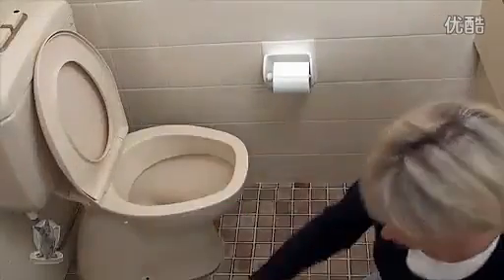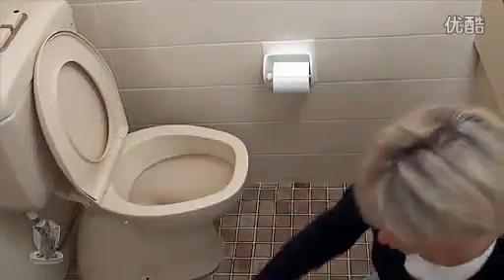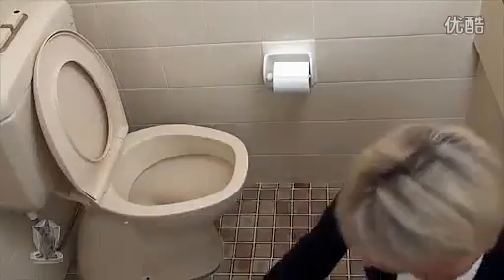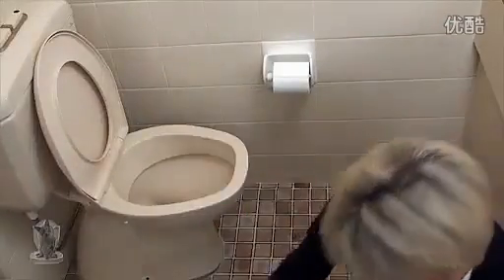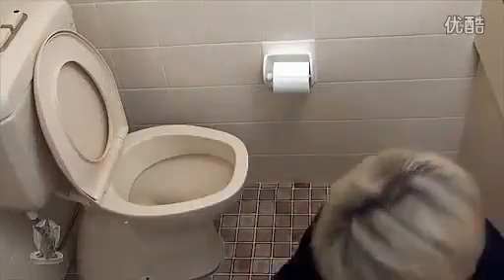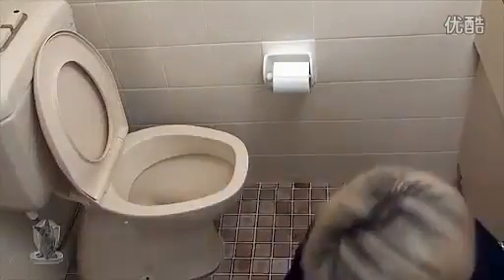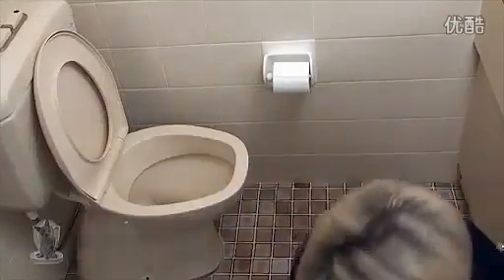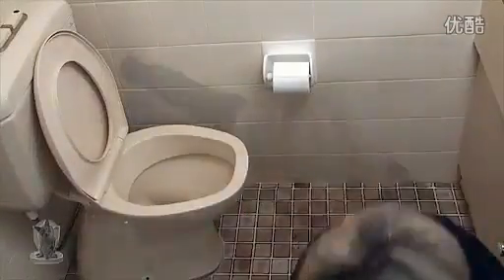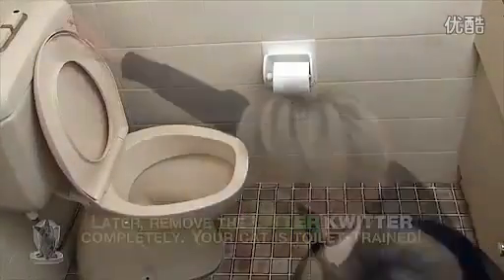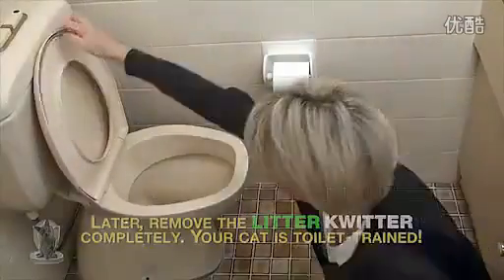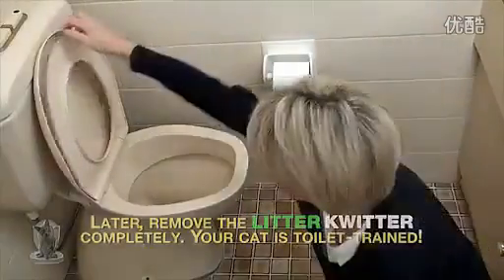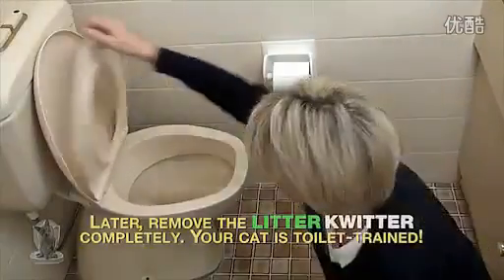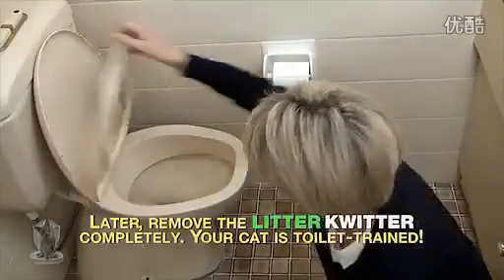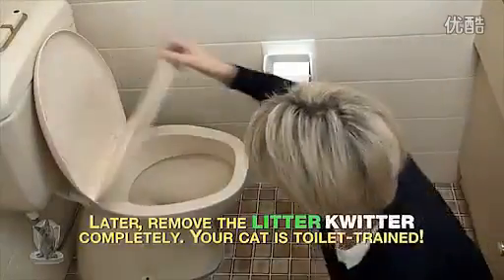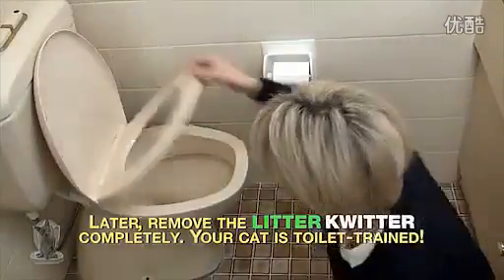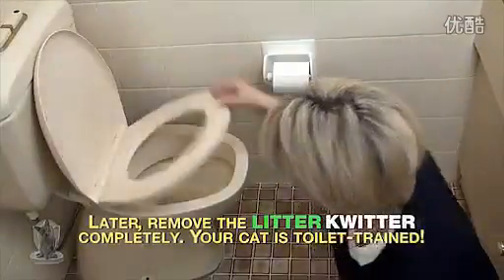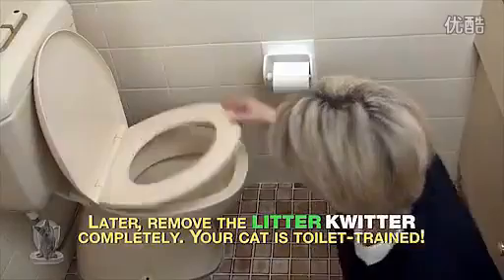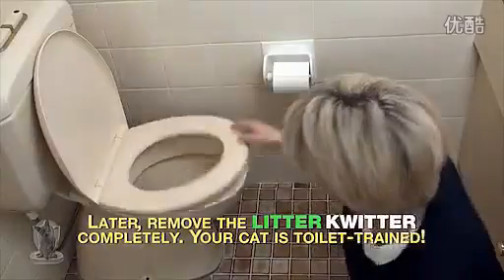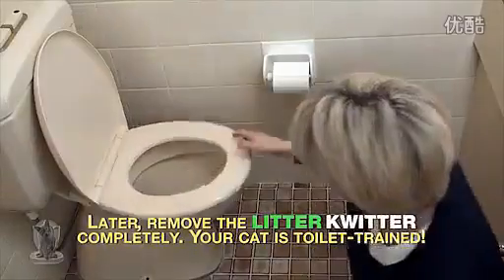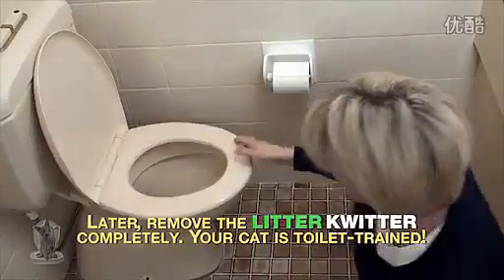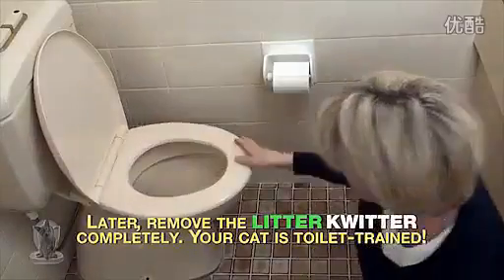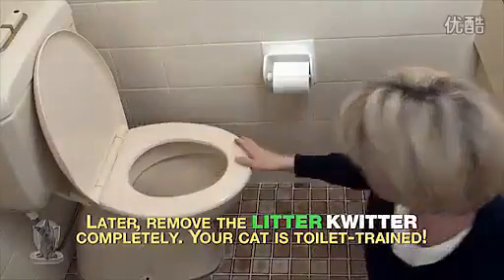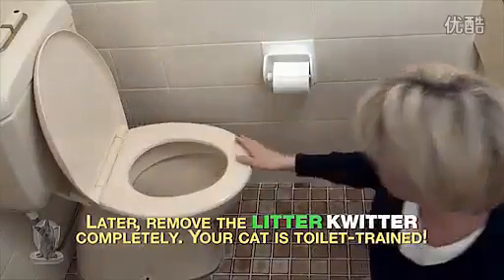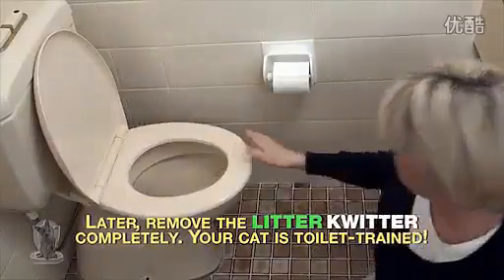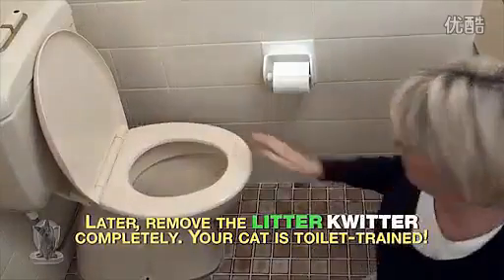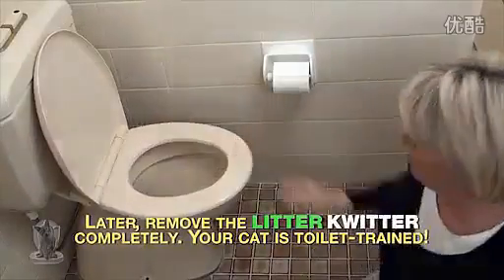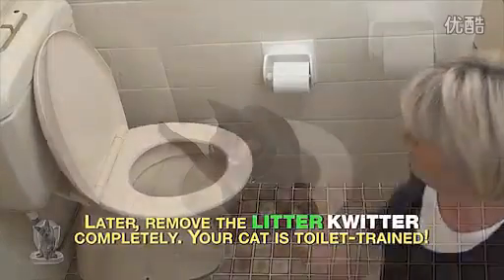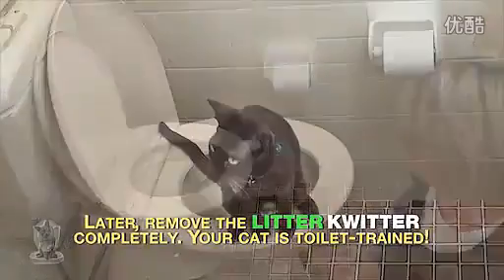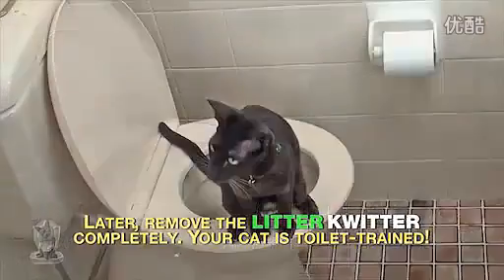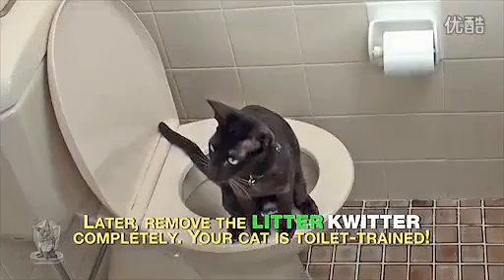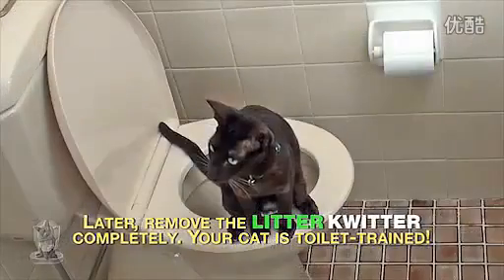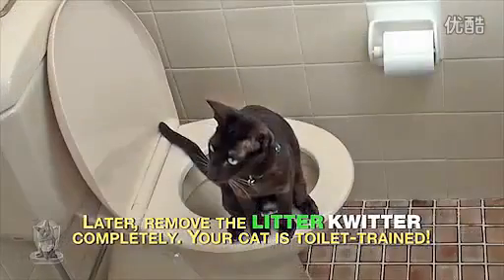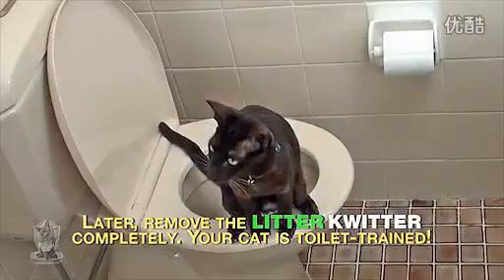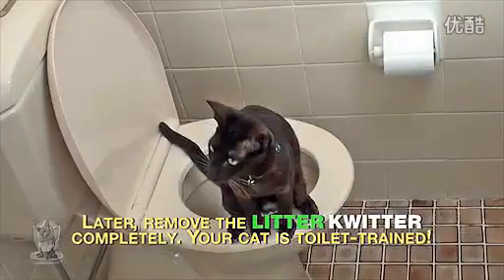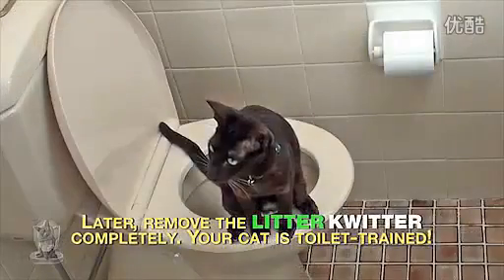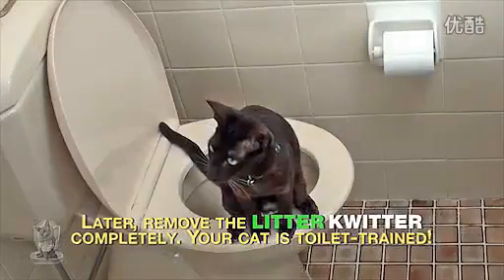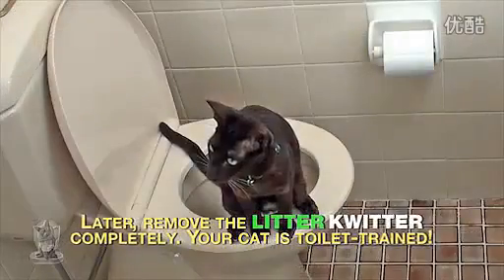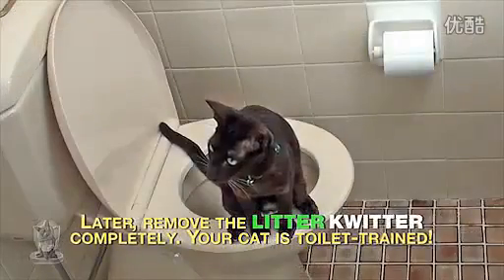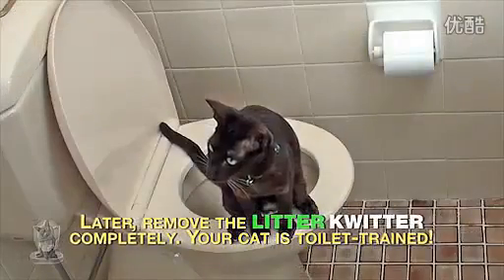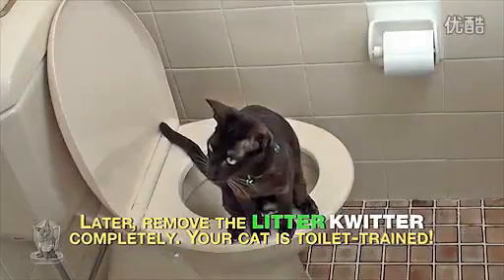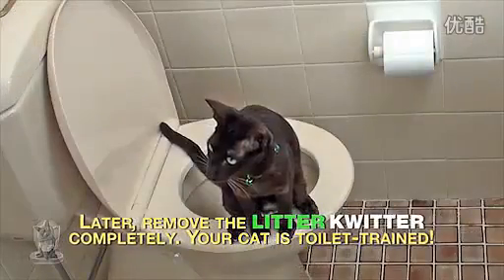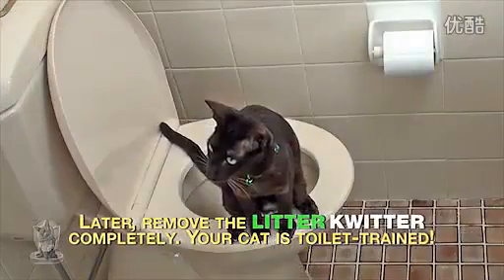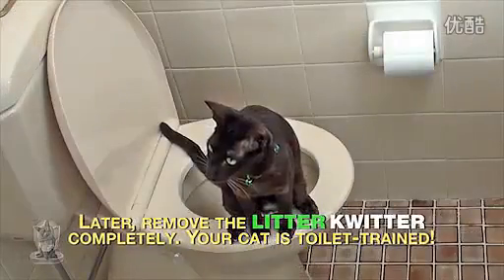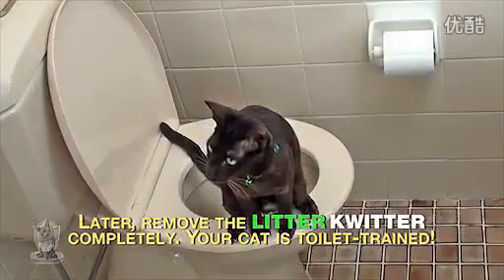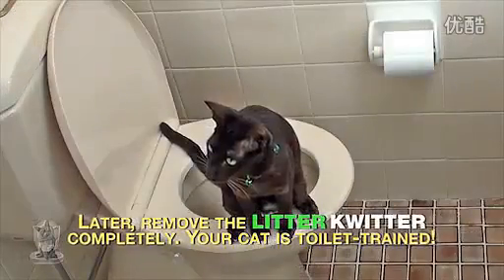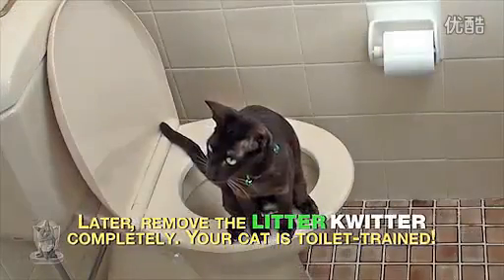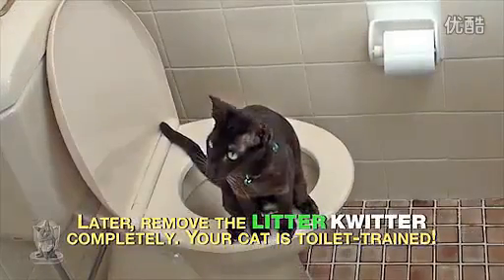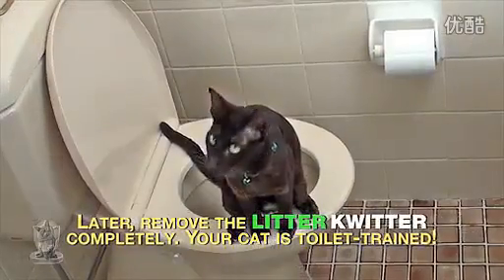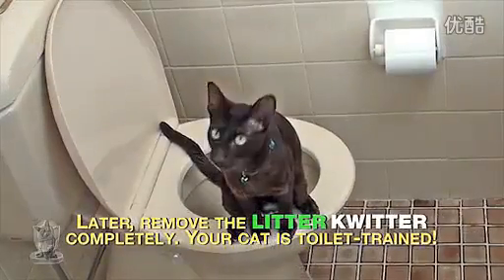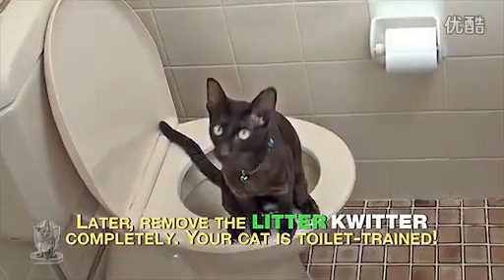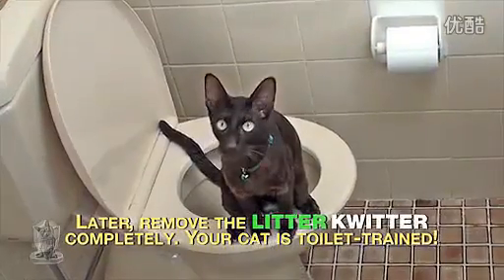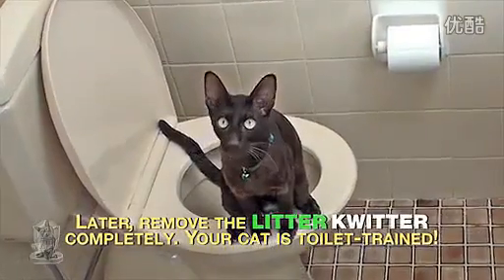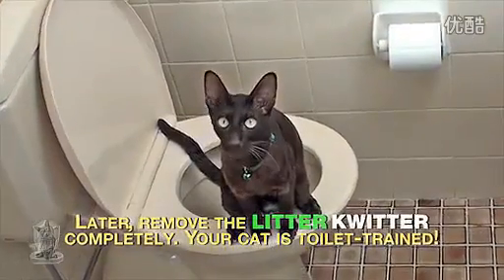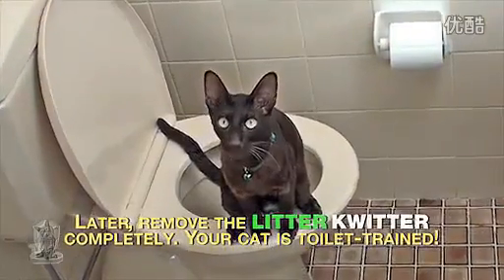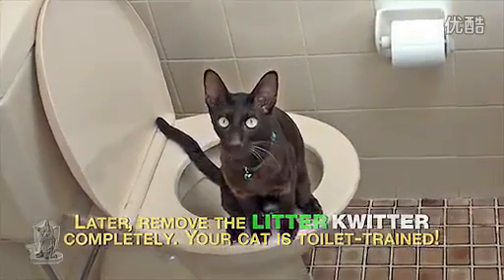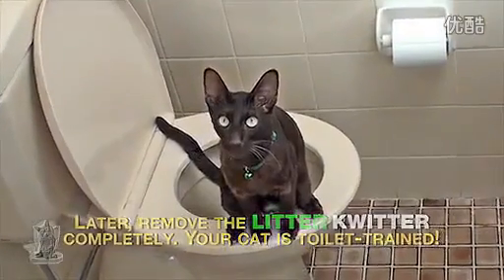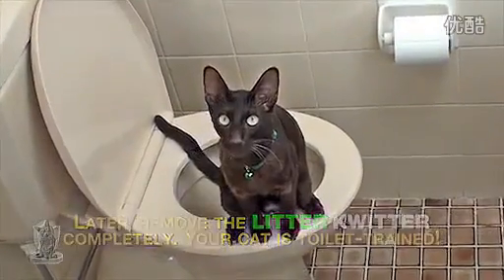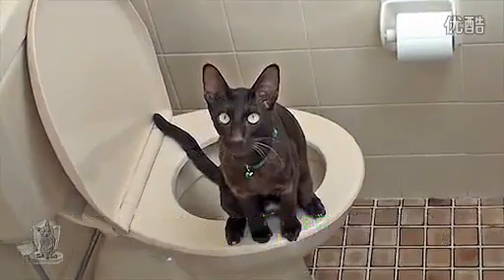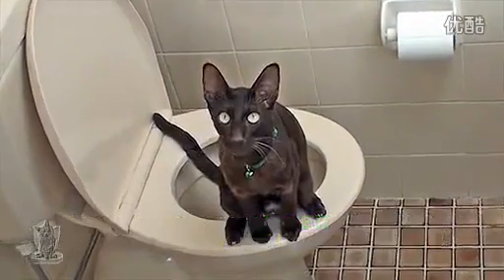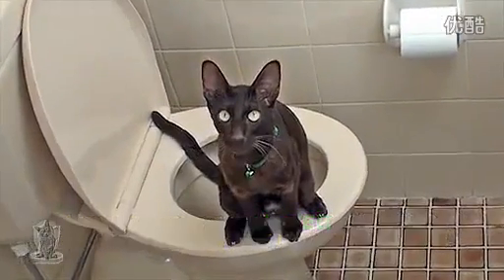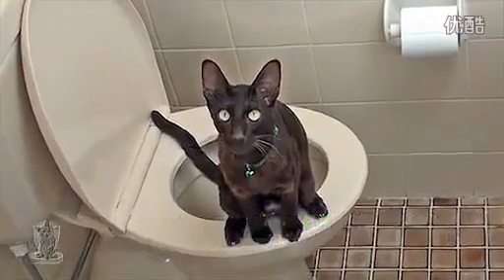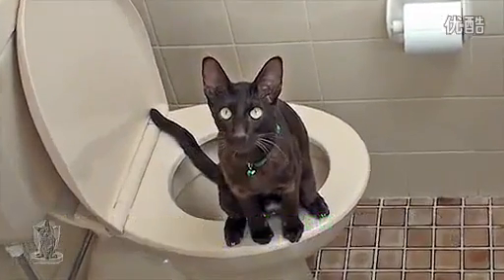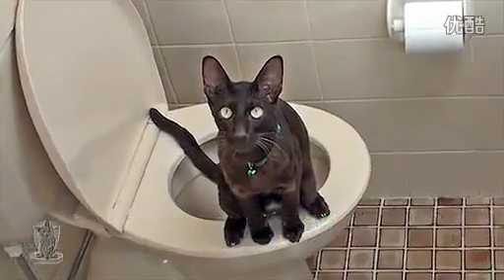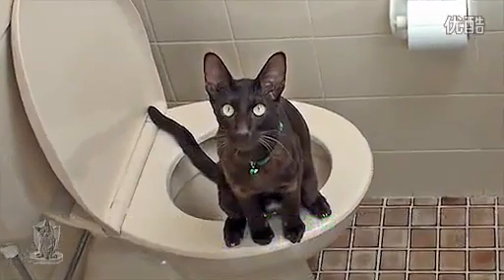Later, remove the Litter Quitter completely. Your cat won't need litter anymore and you can enjoy the benefits of a litter-free home.